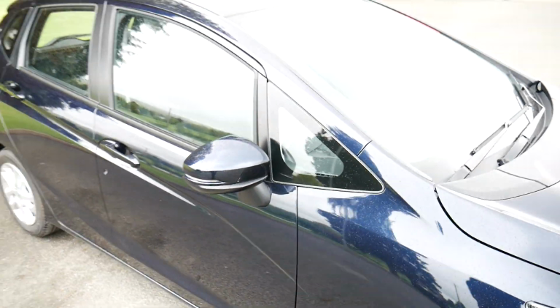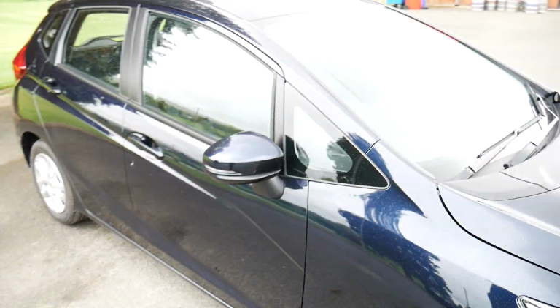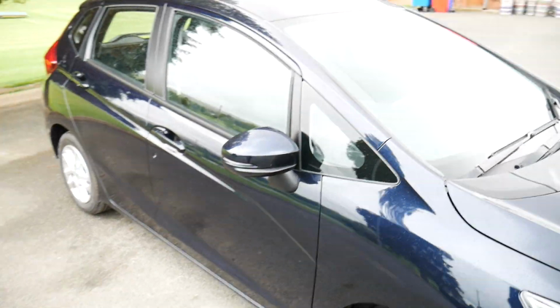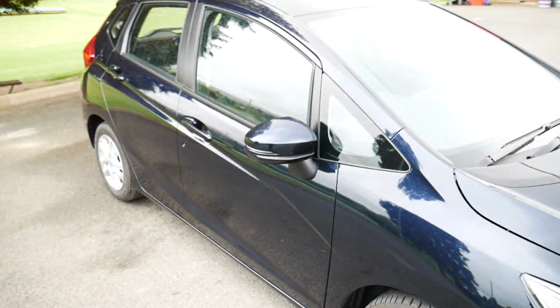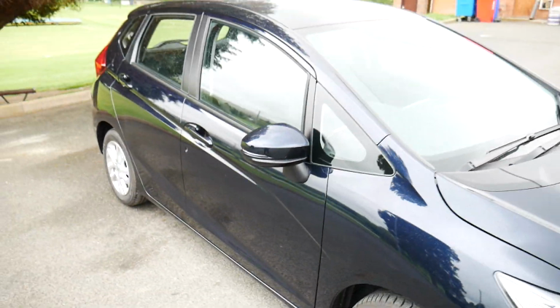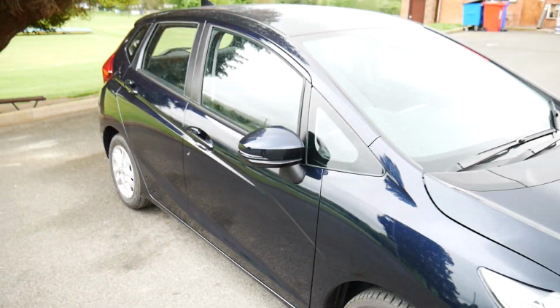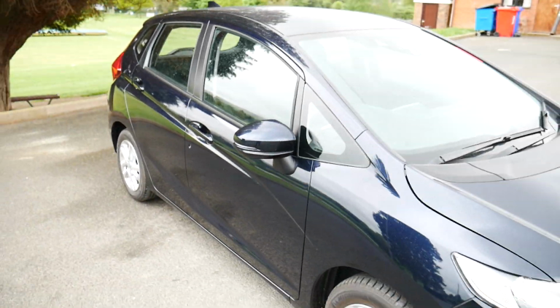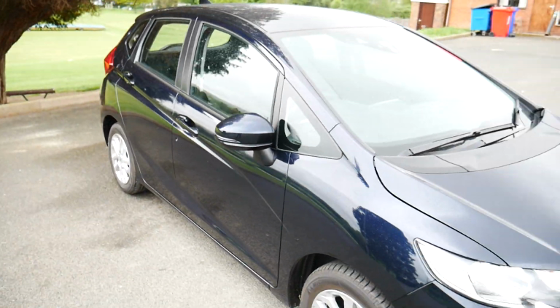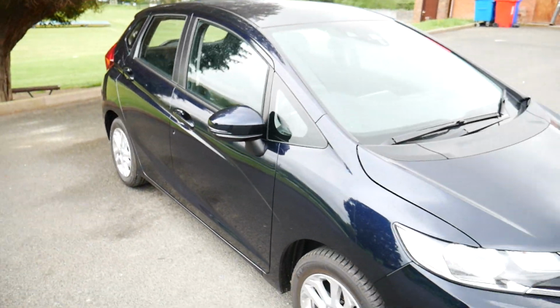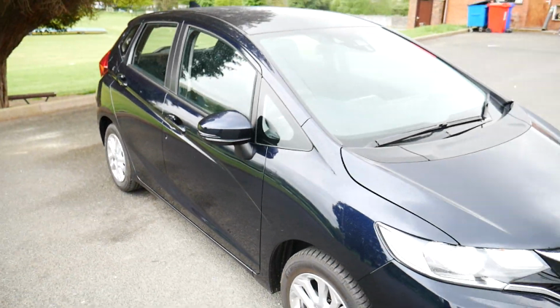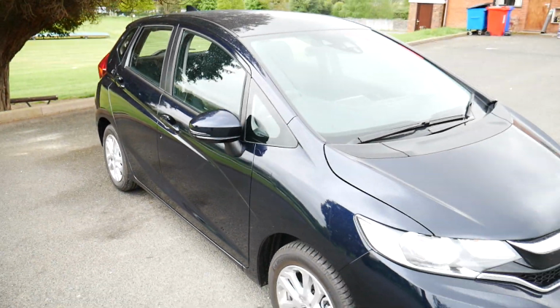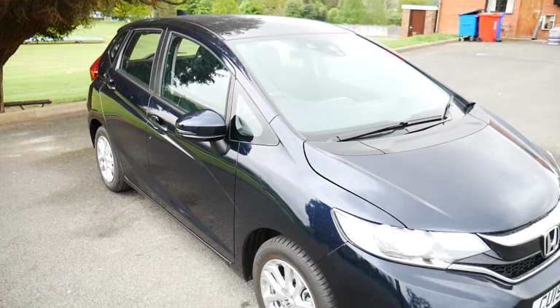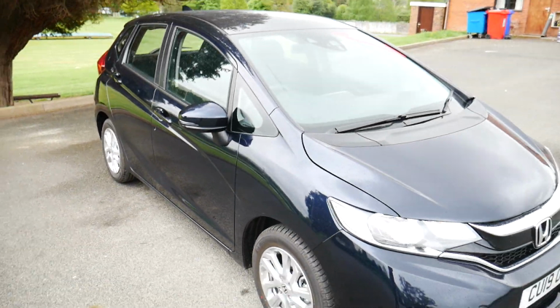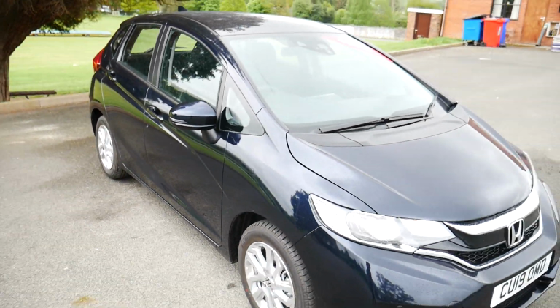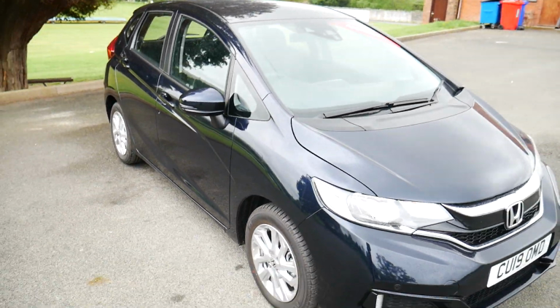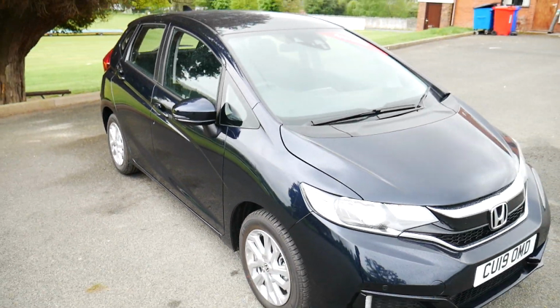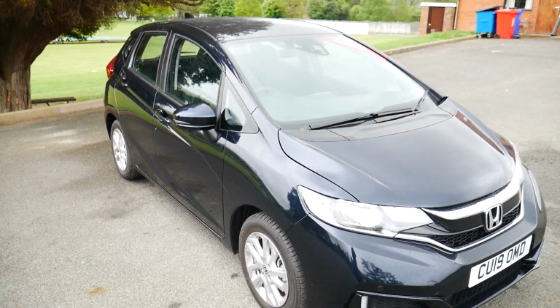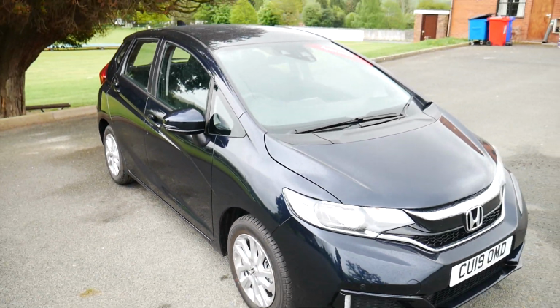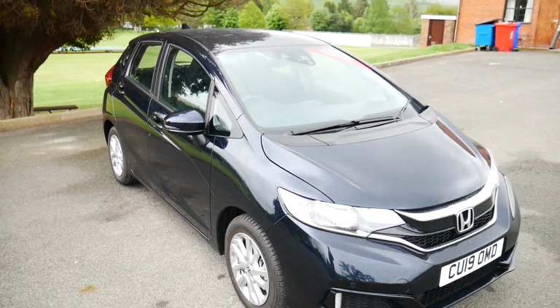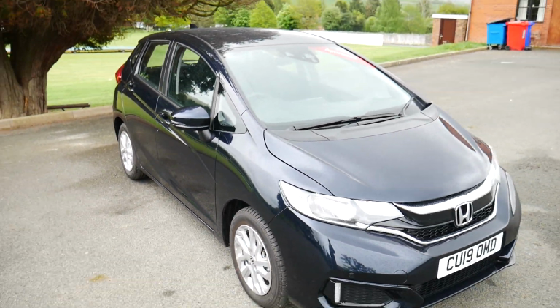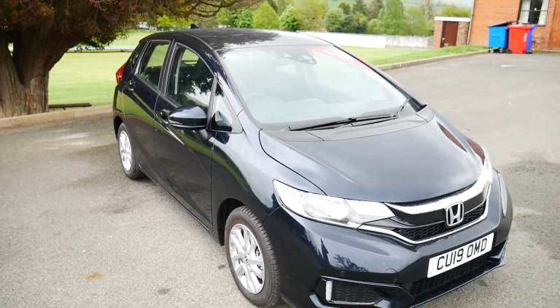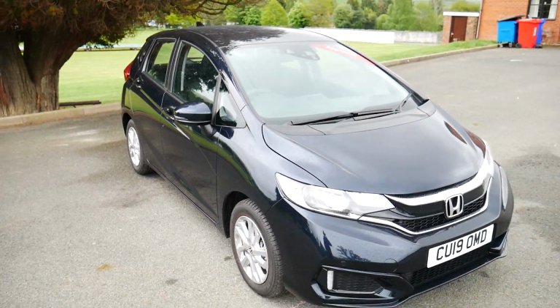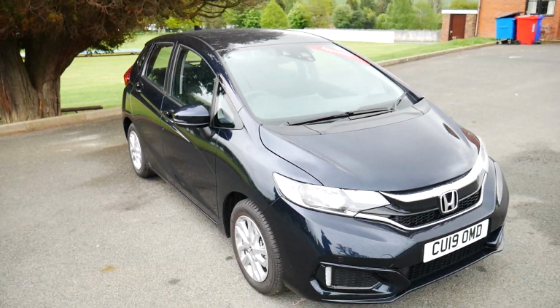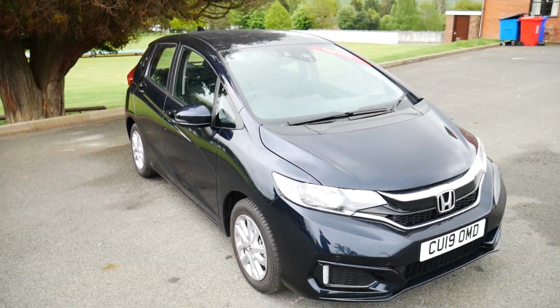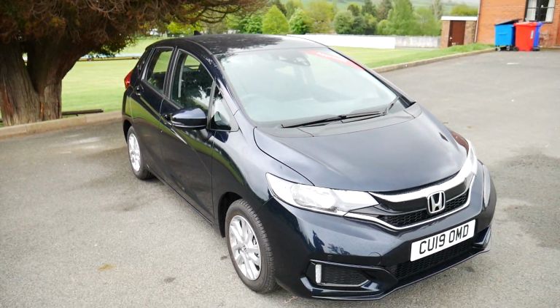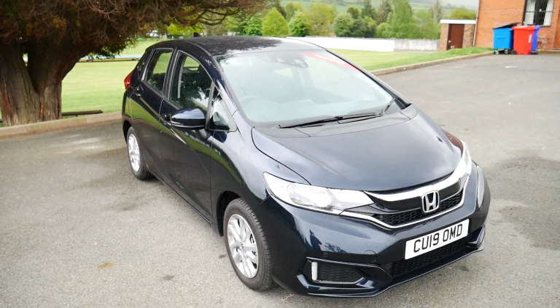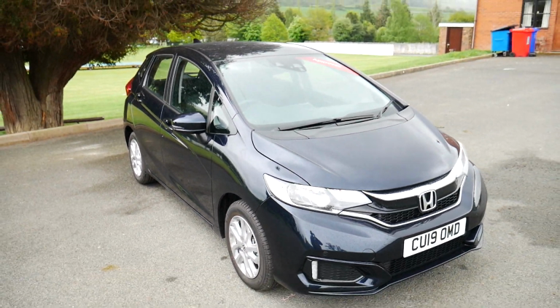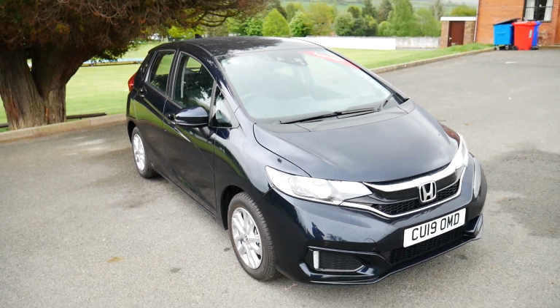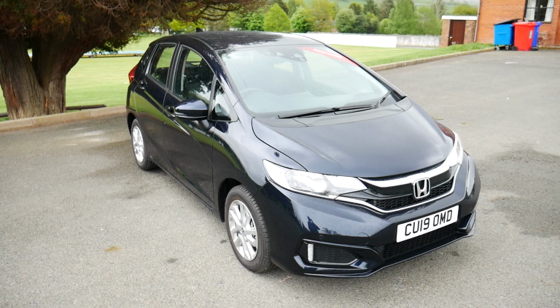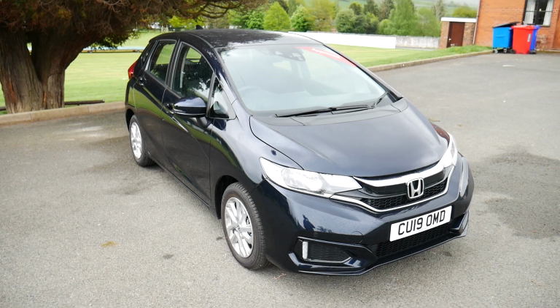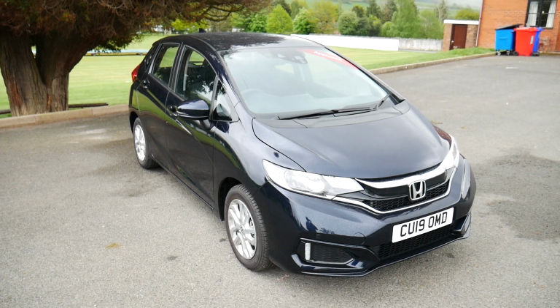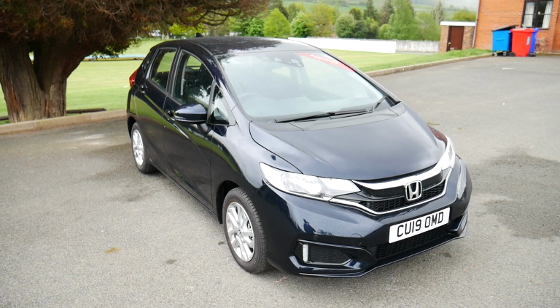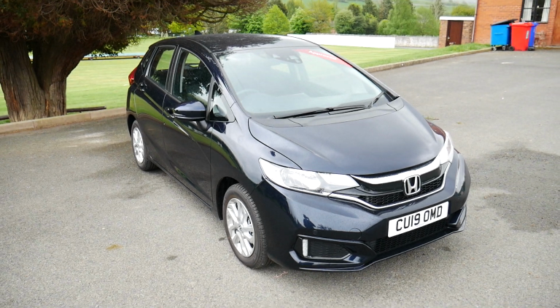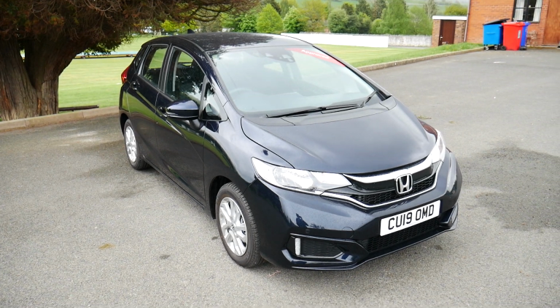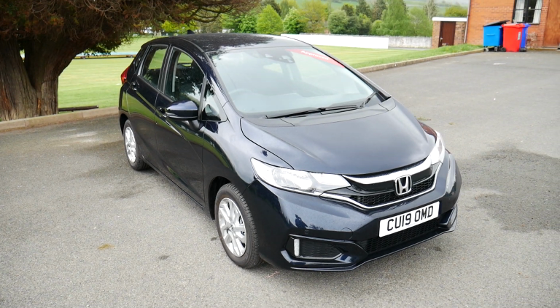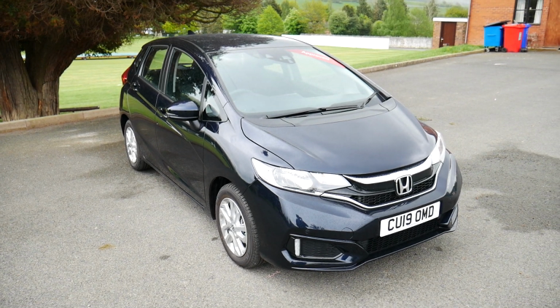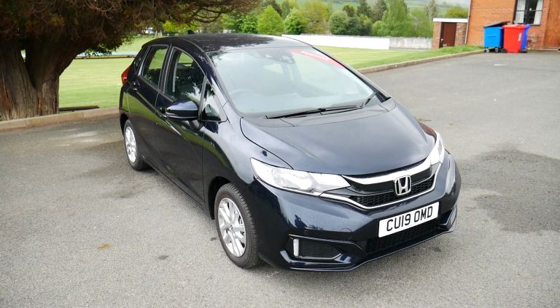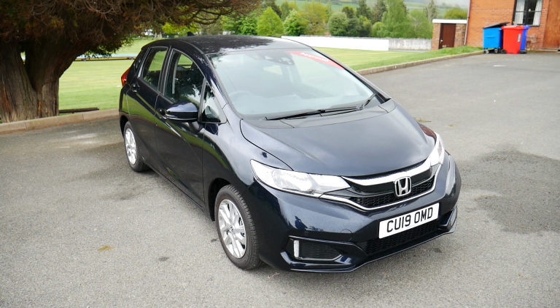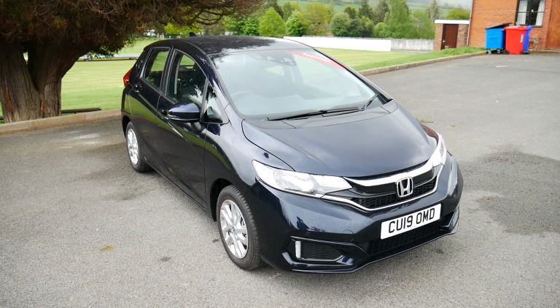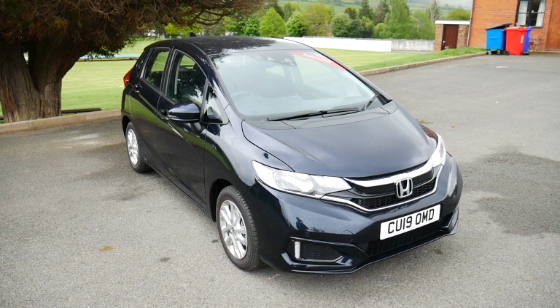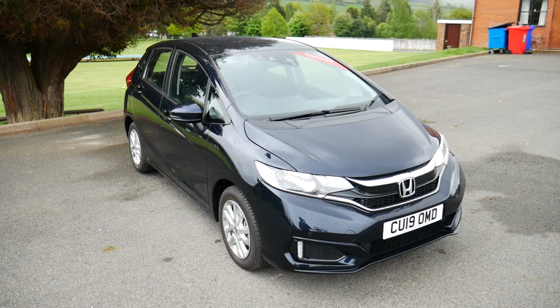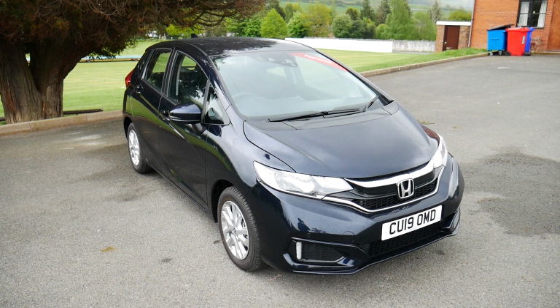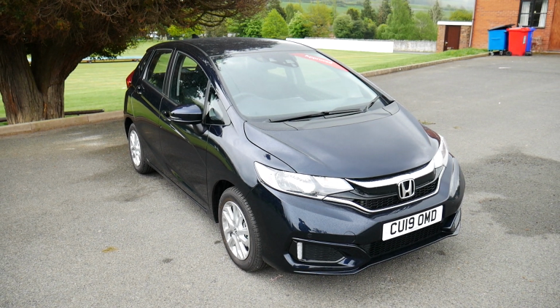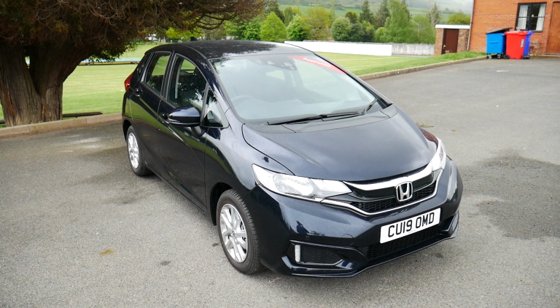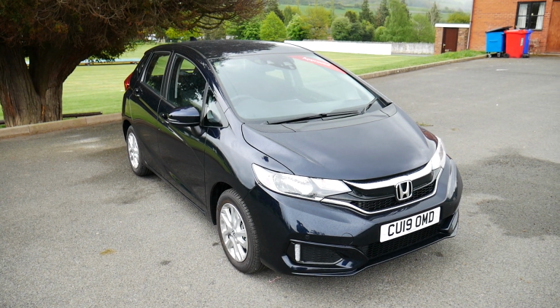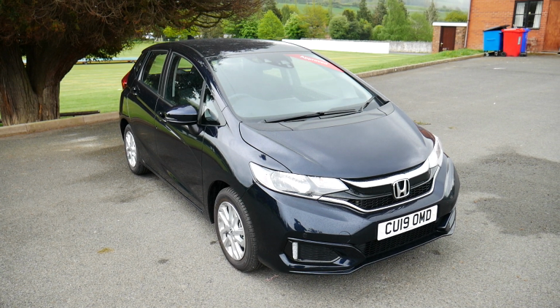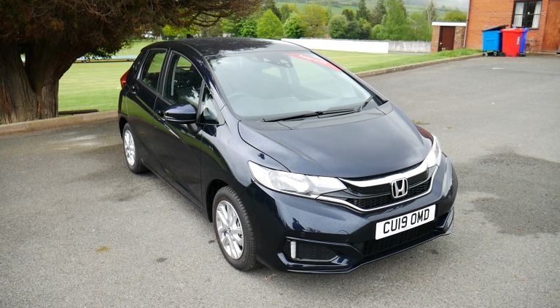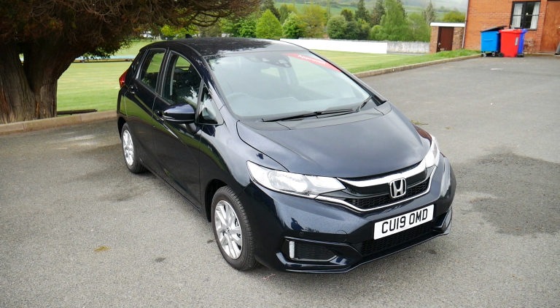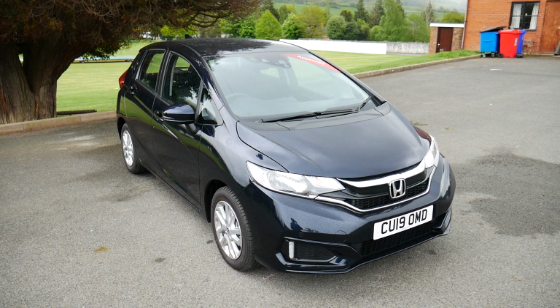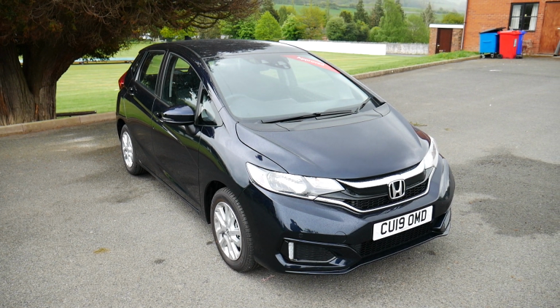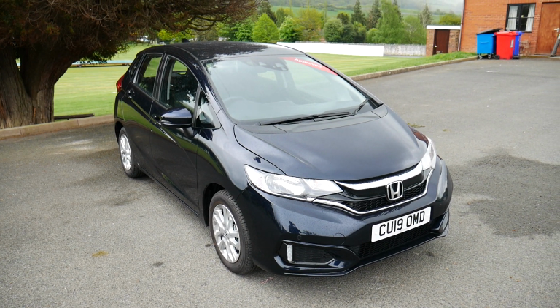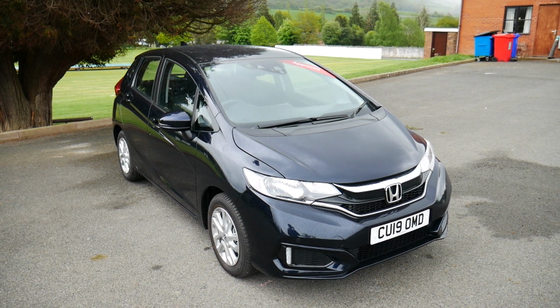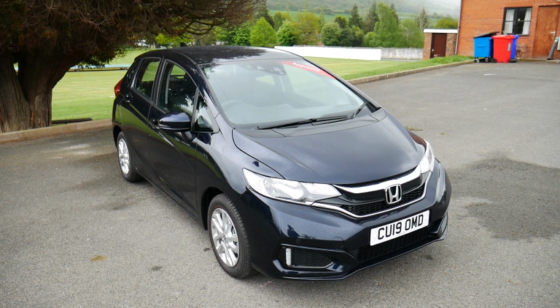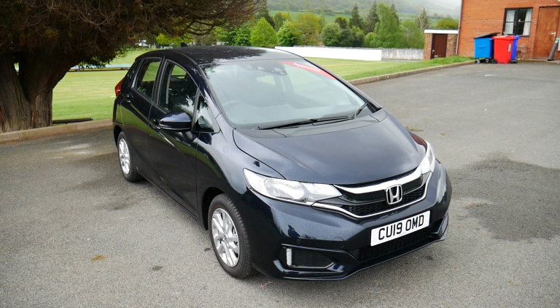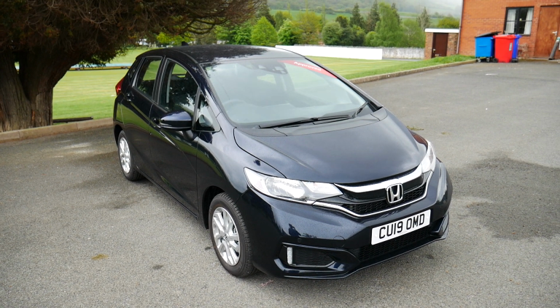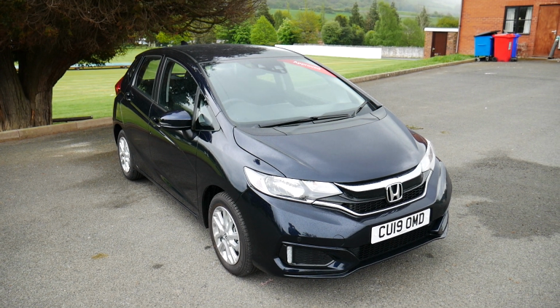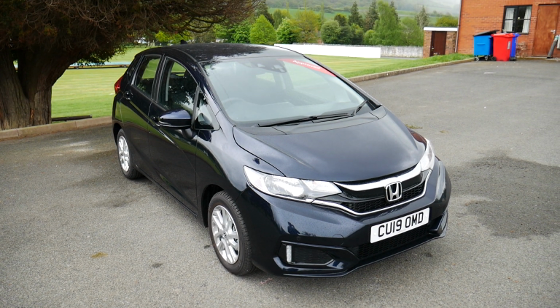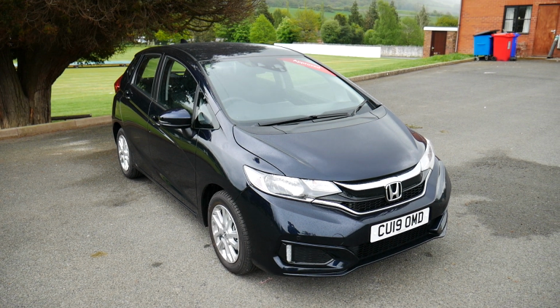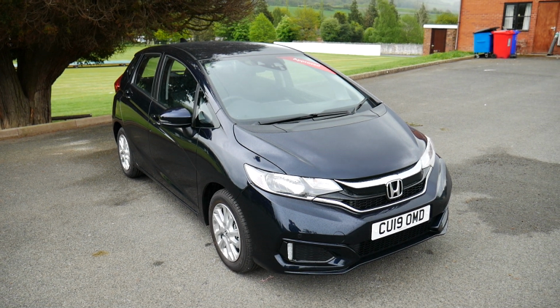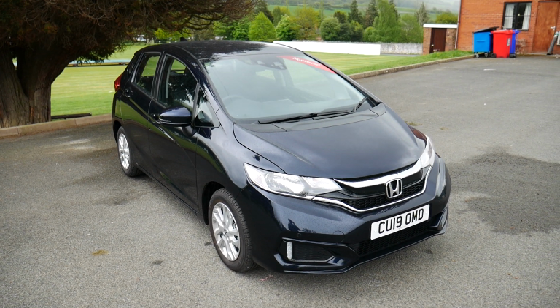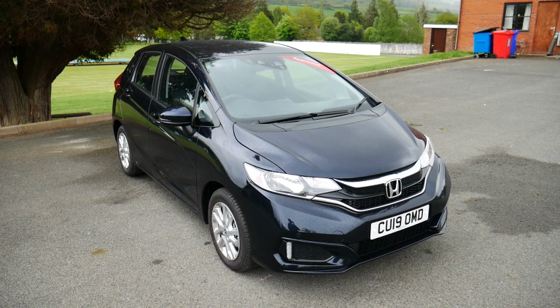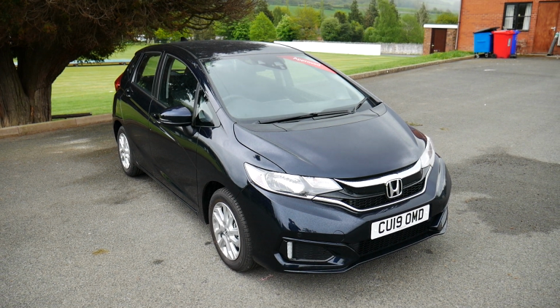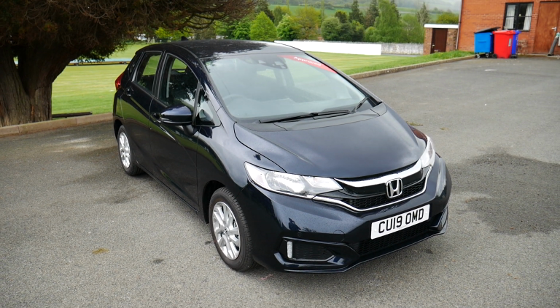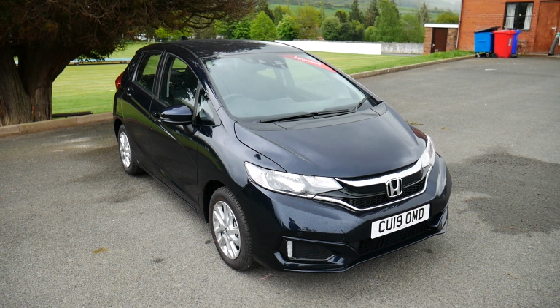So that's been our pre-reg Honda Jazz in Midnight Blue. For more information visit us at JT Hughes Newtown. Thank you.